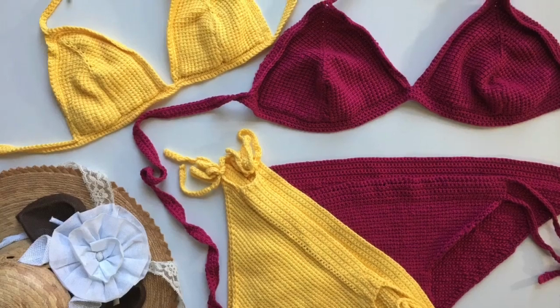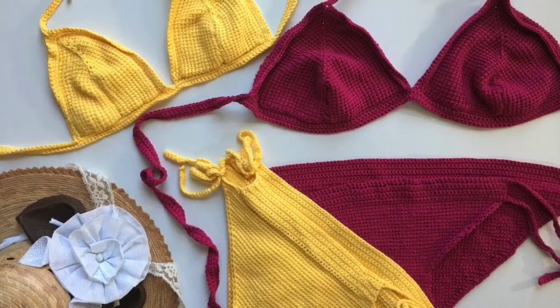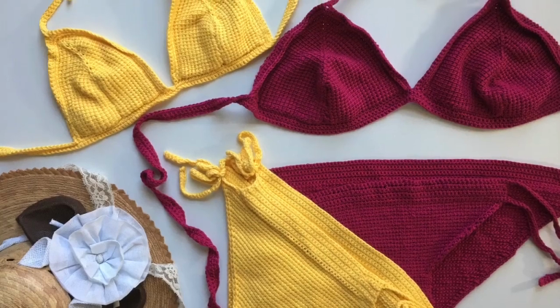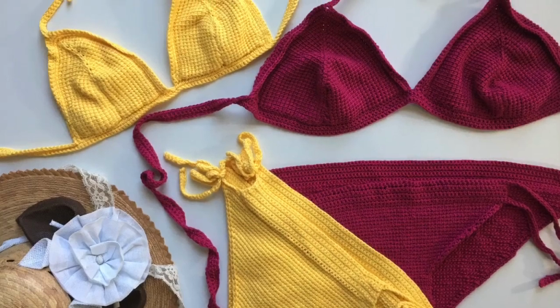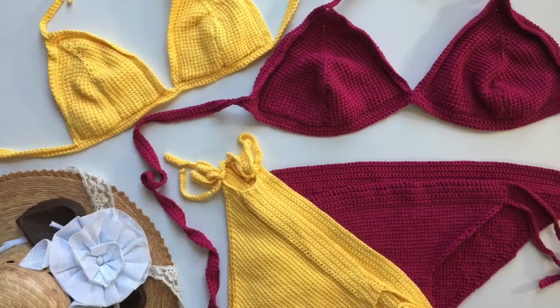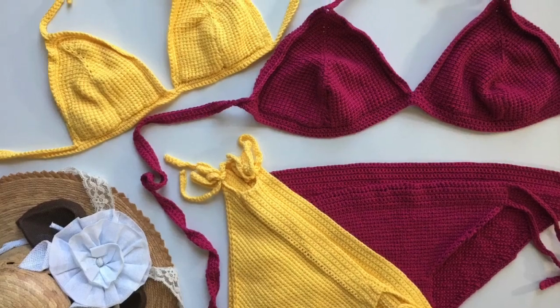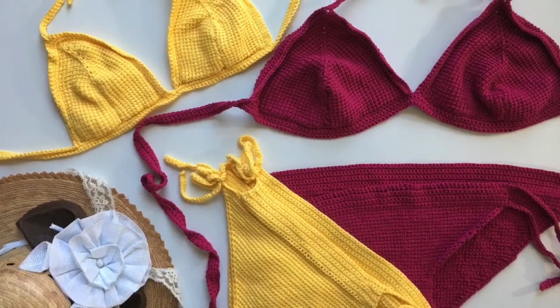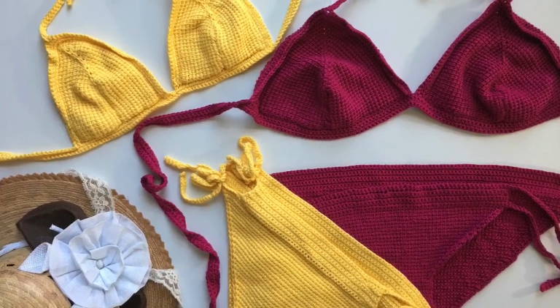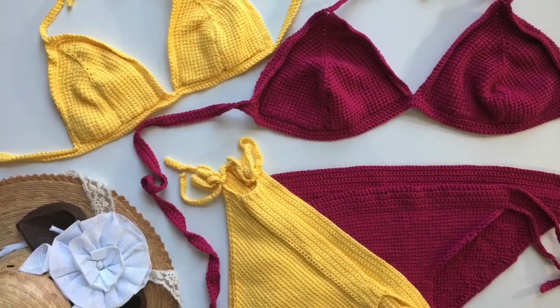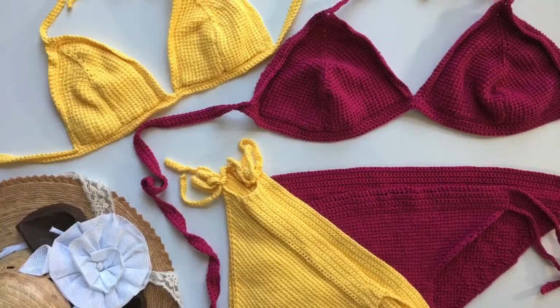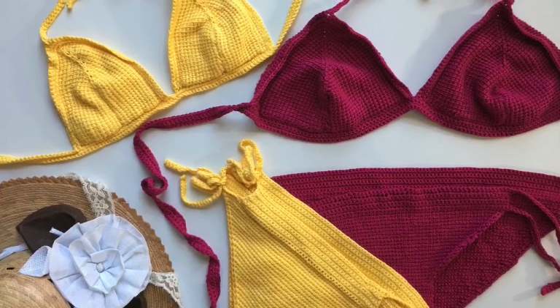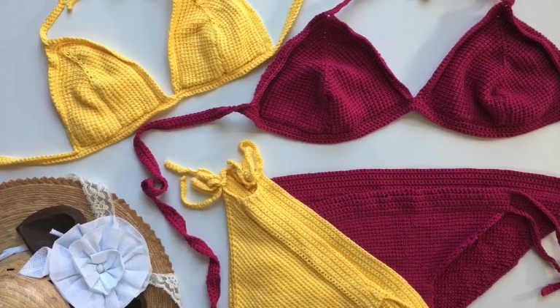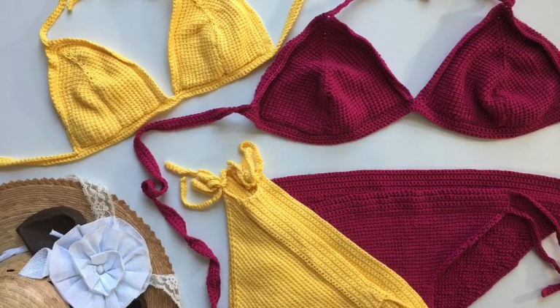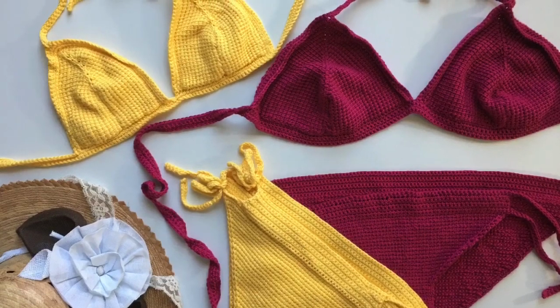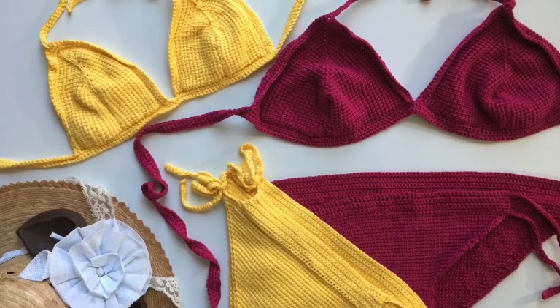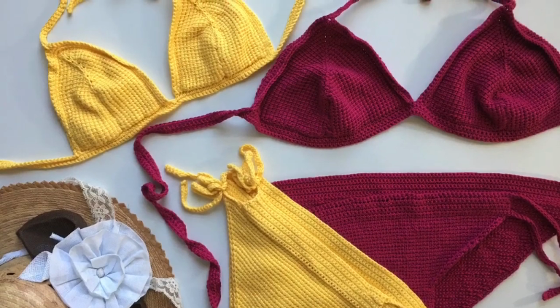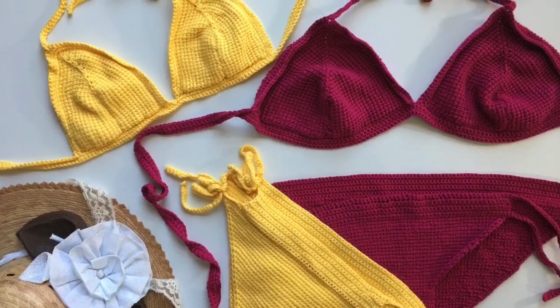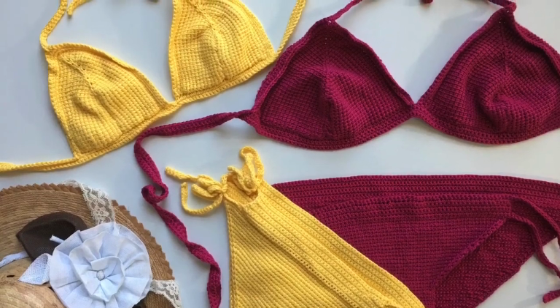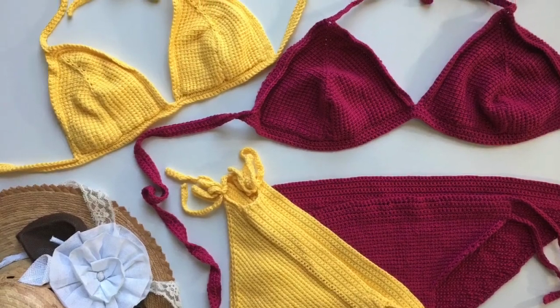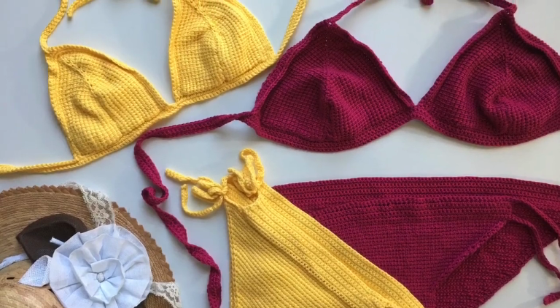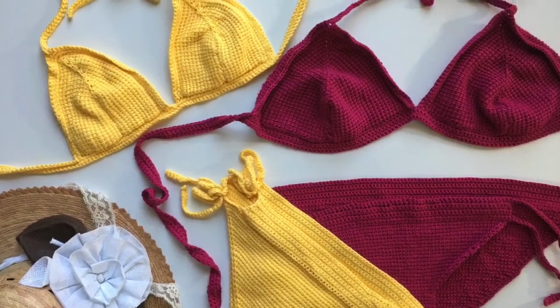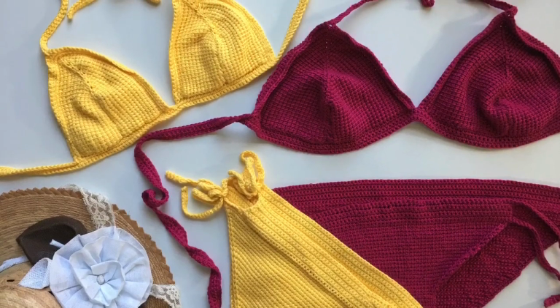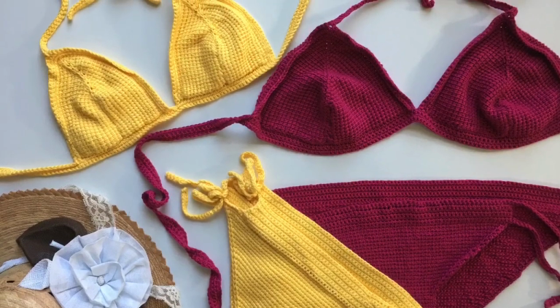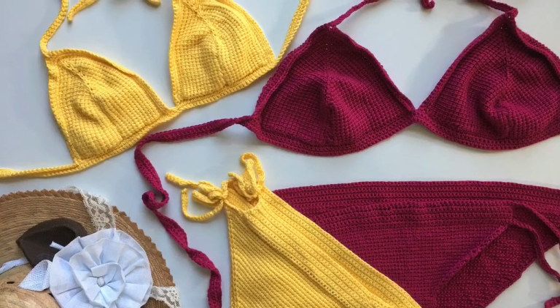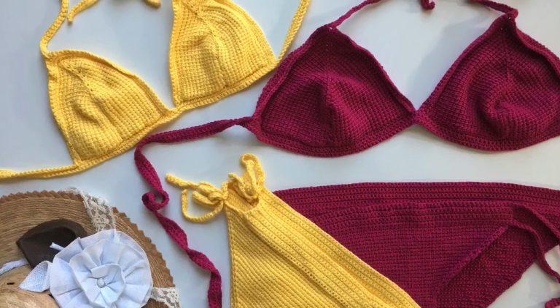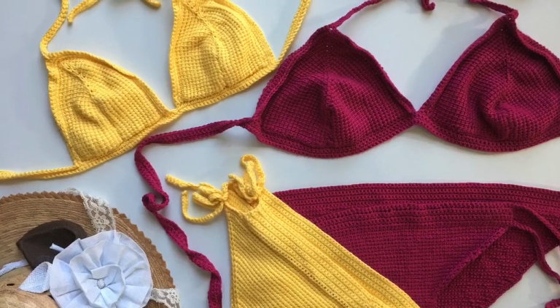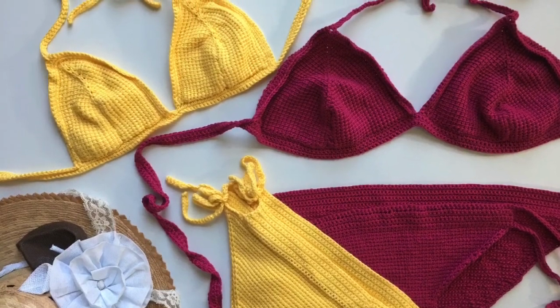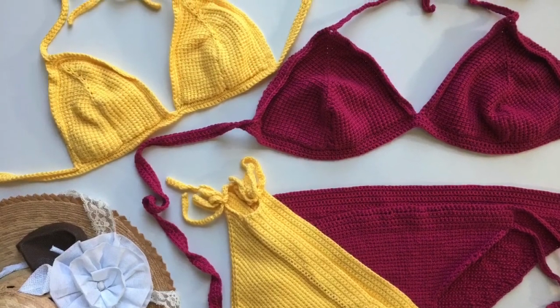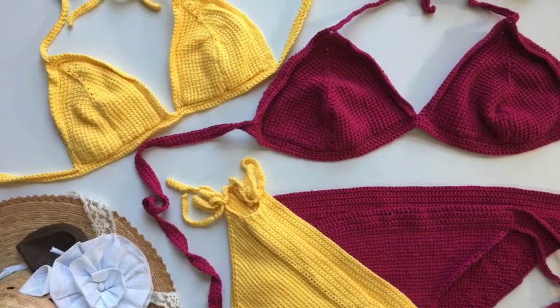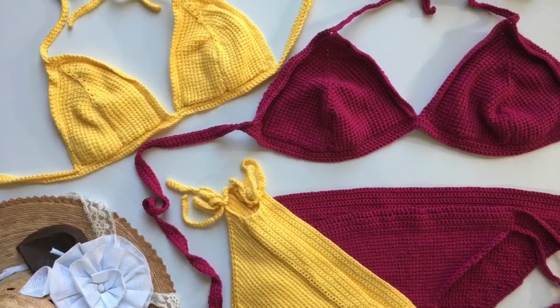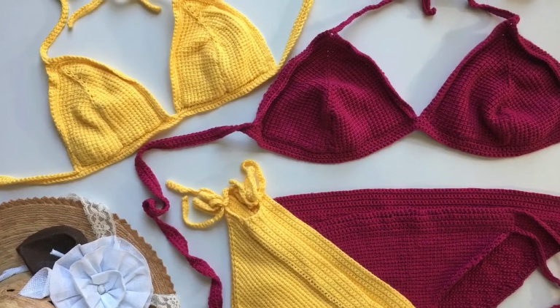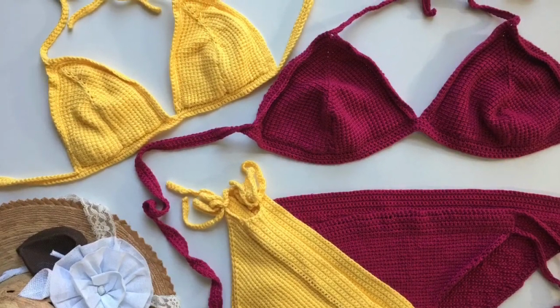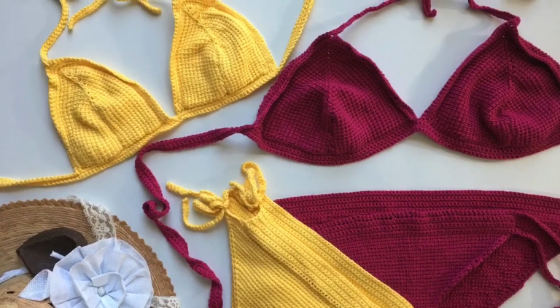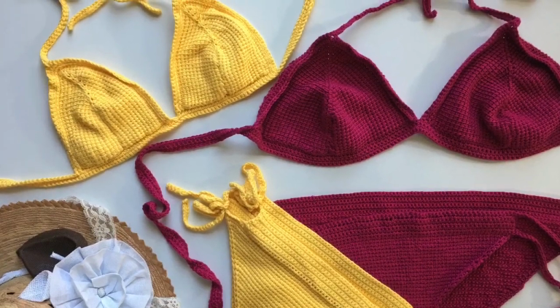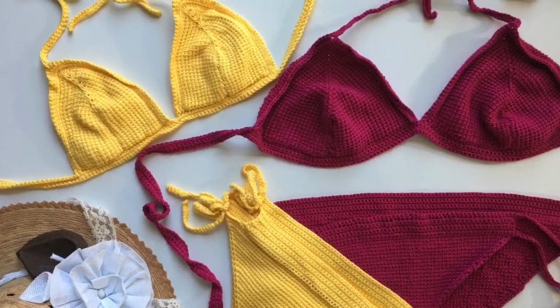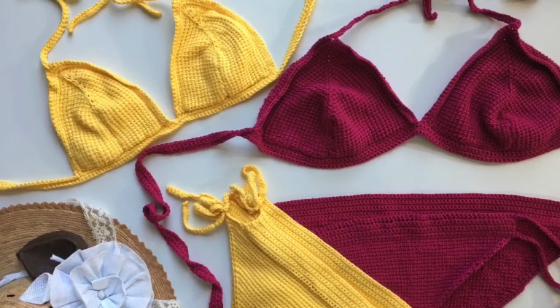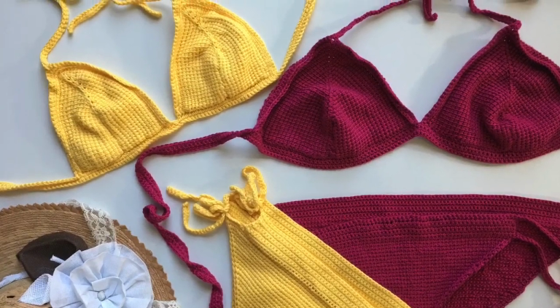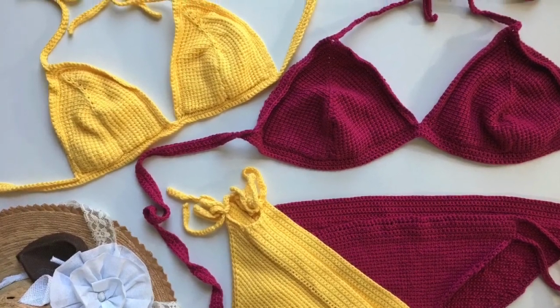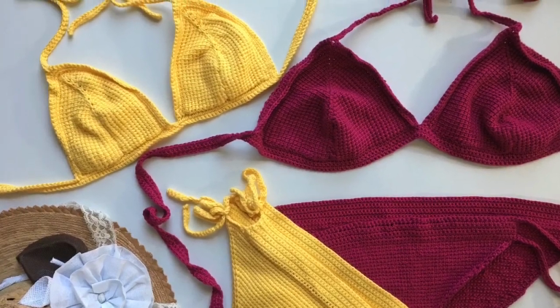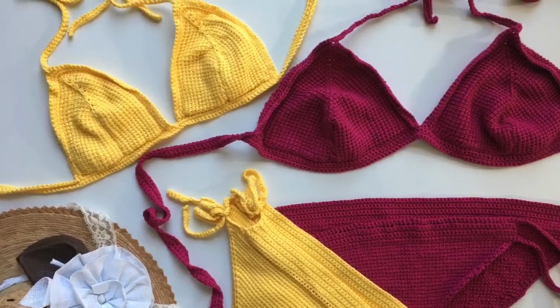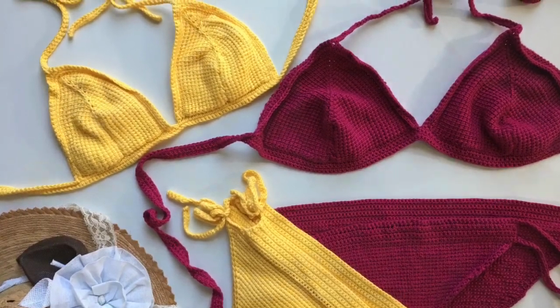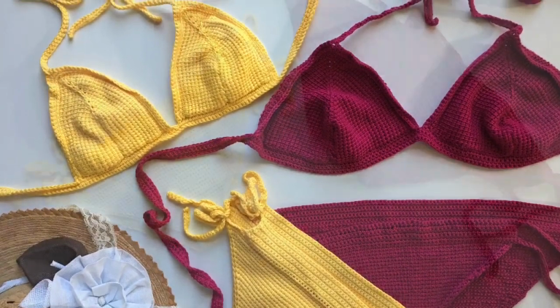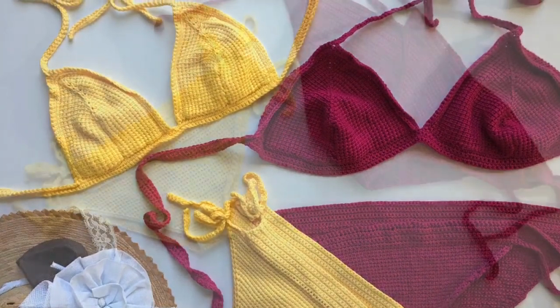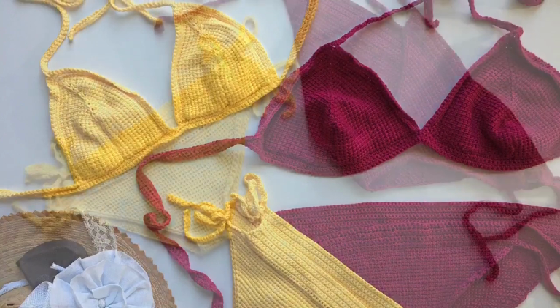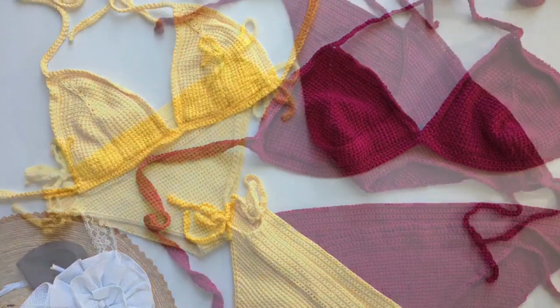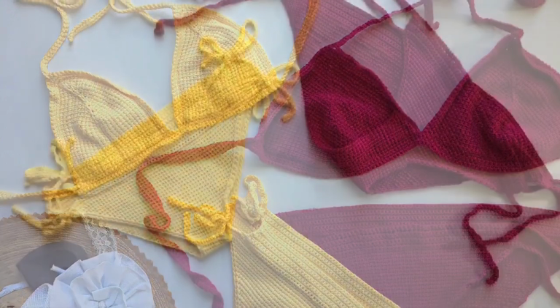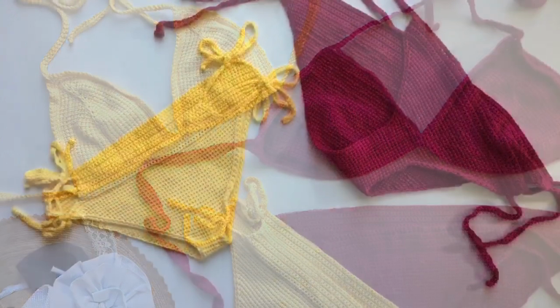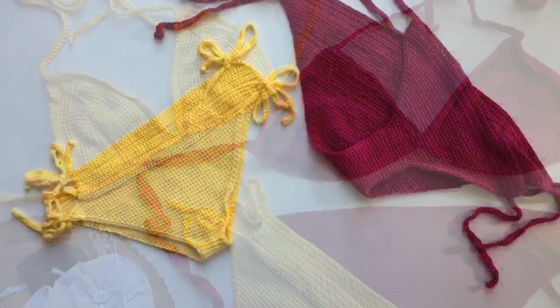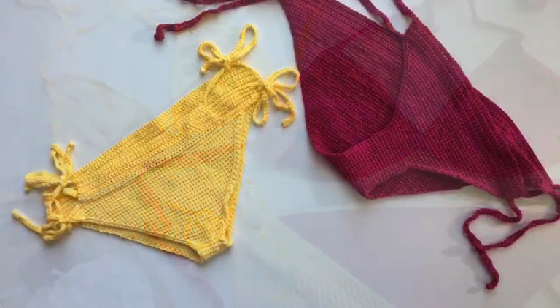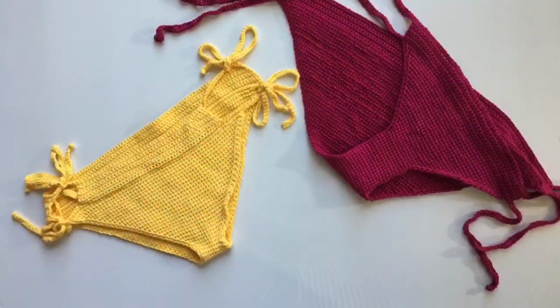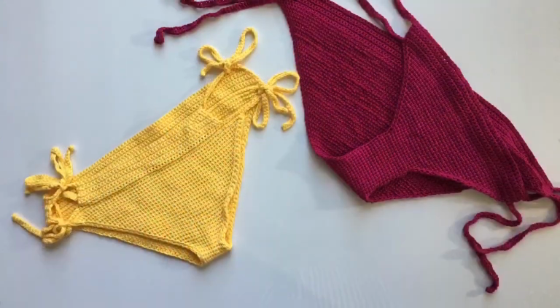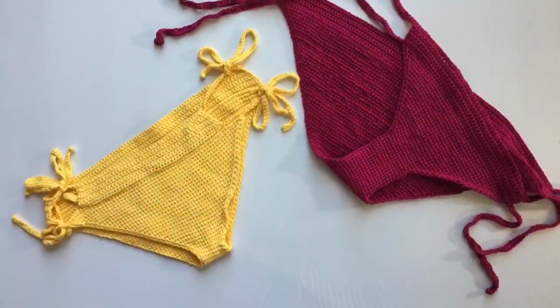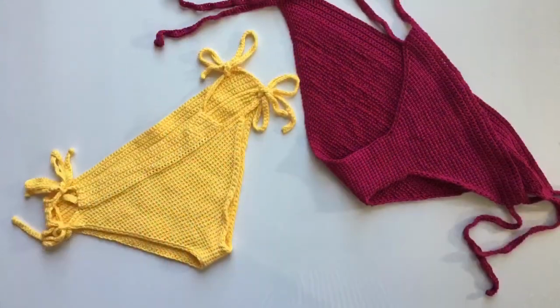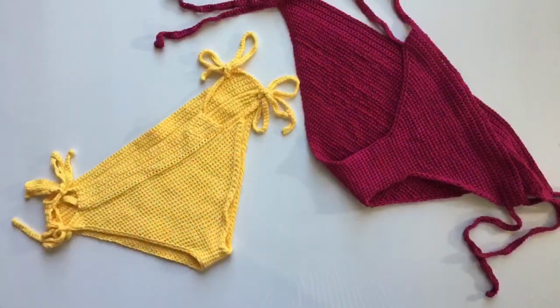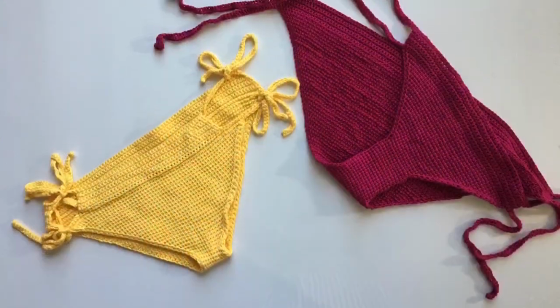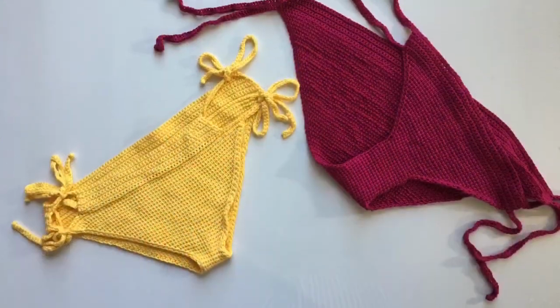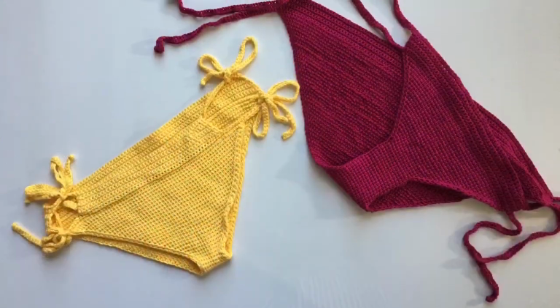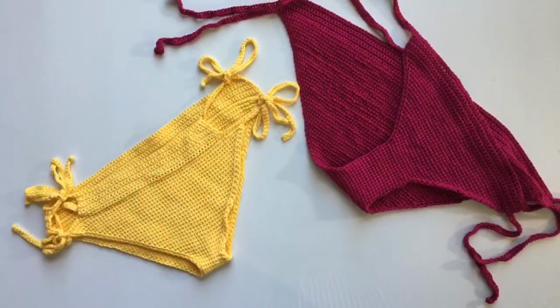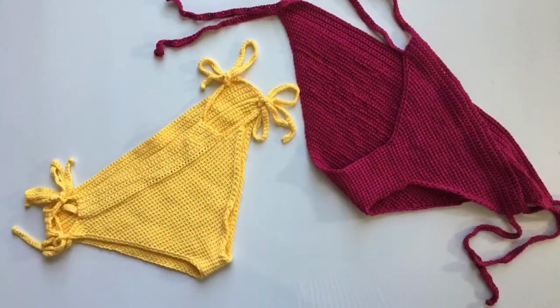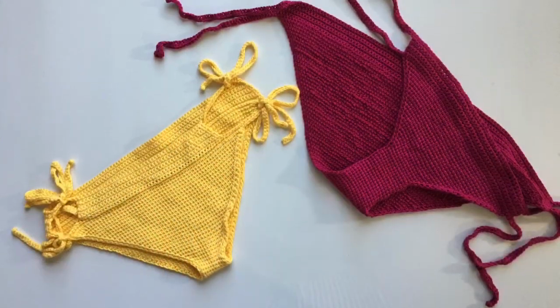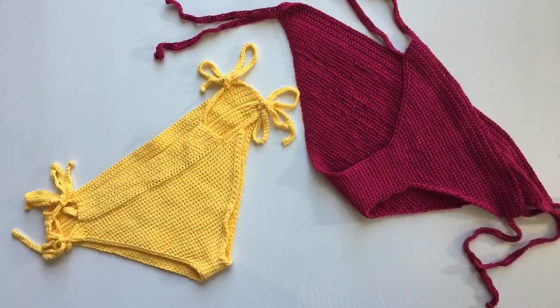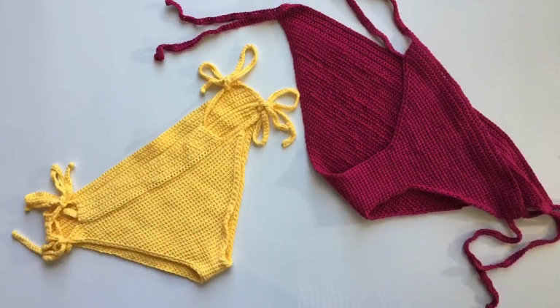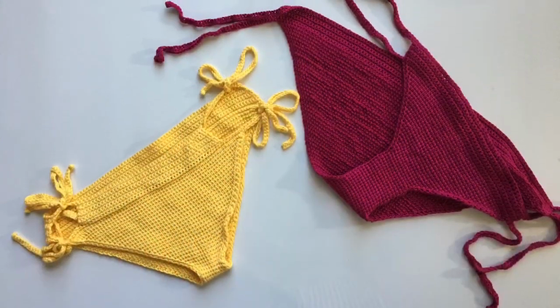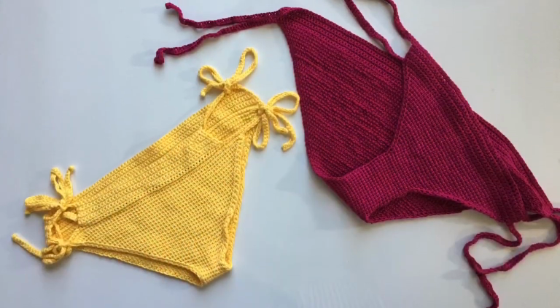Welcome back to Mode Bespoke. I'm LaTenas. Today we're going to be working on the bottom part of our bikini. So let's get started!